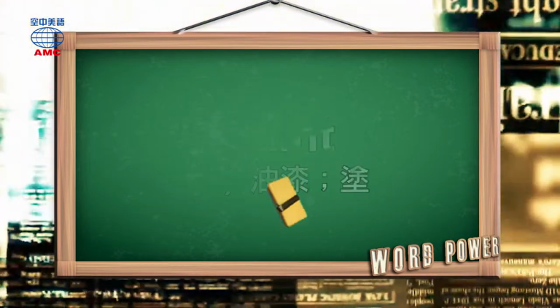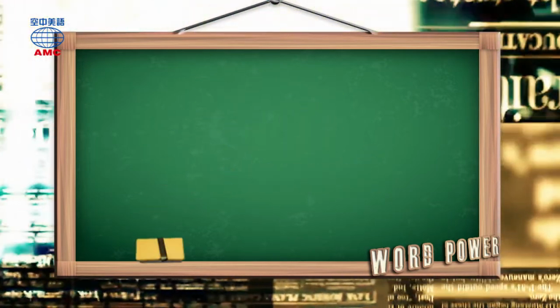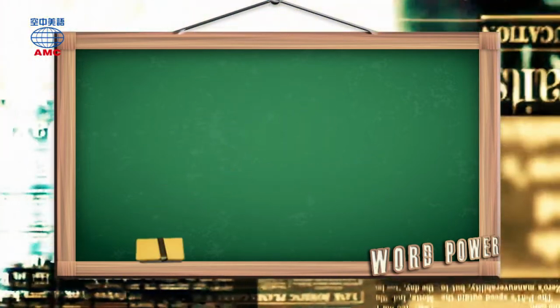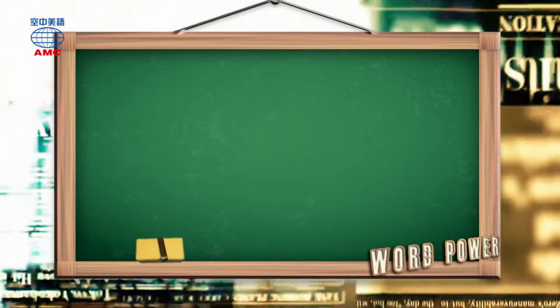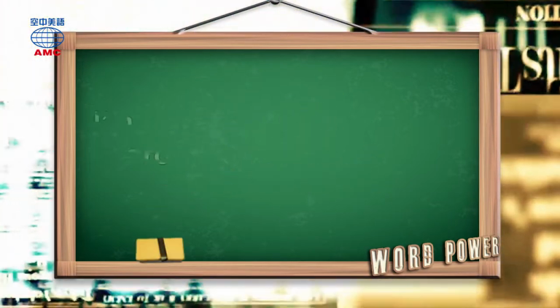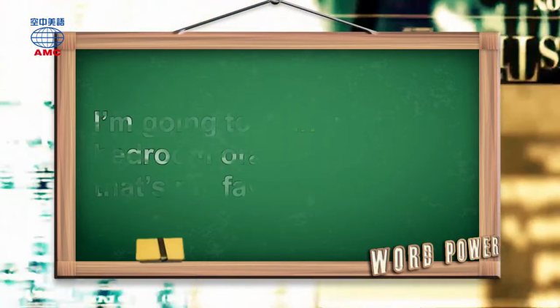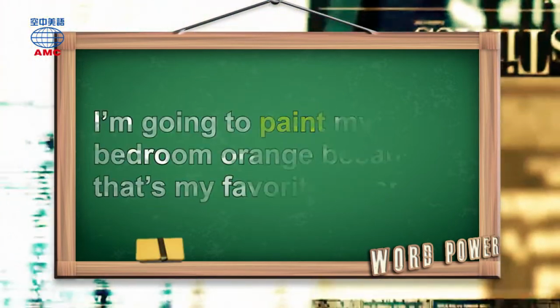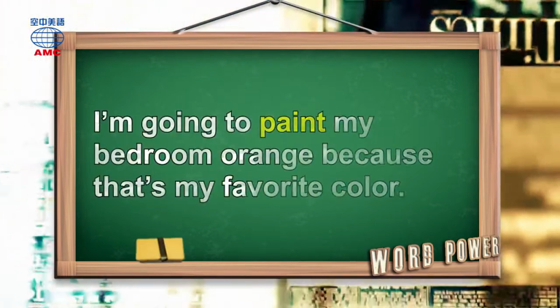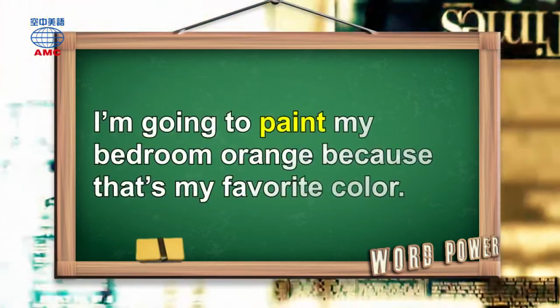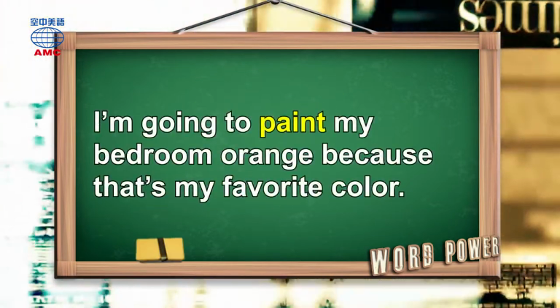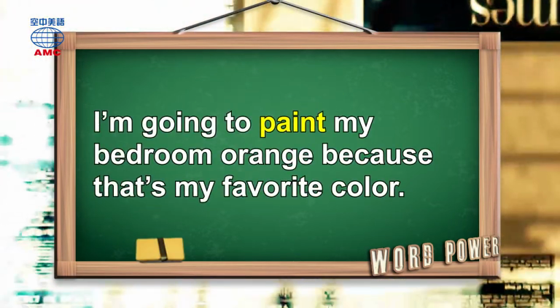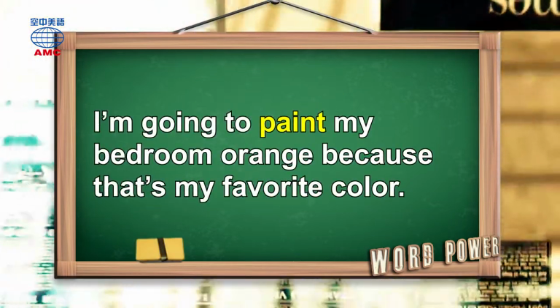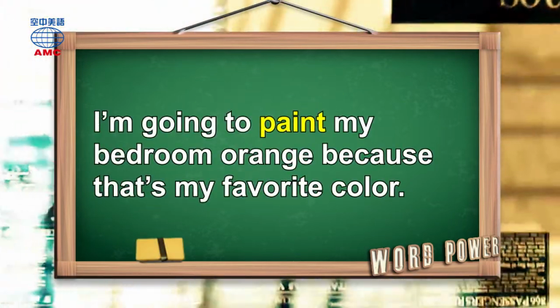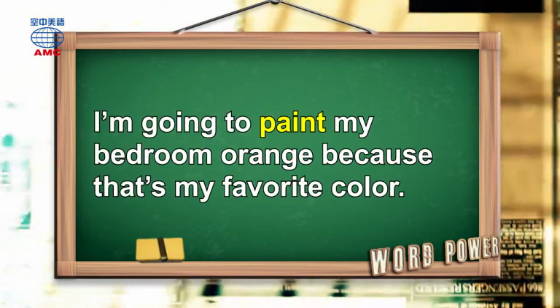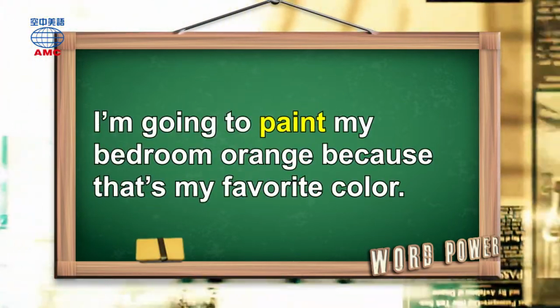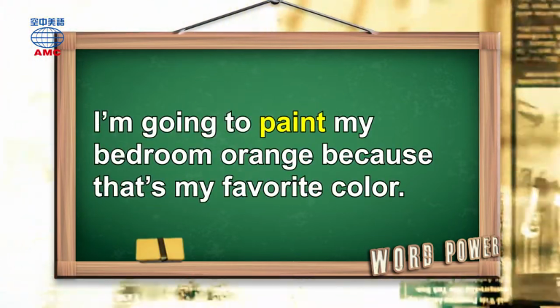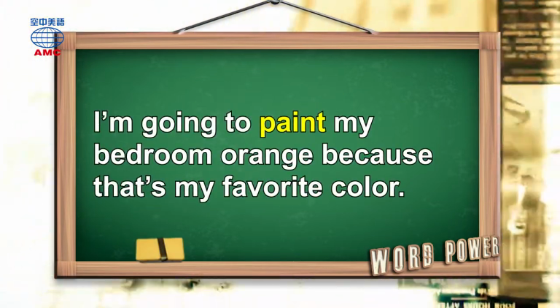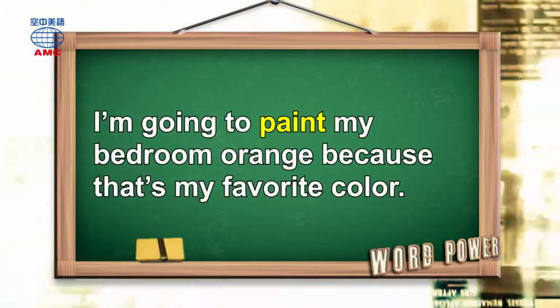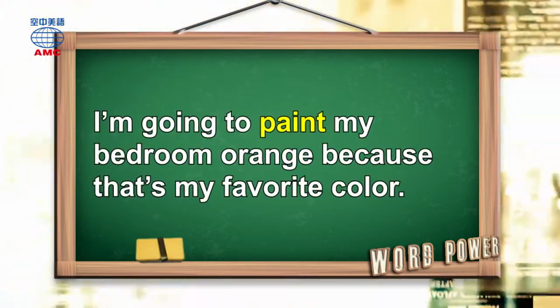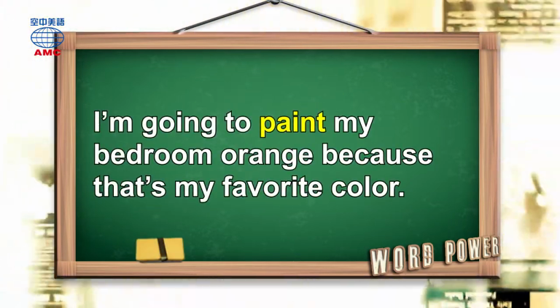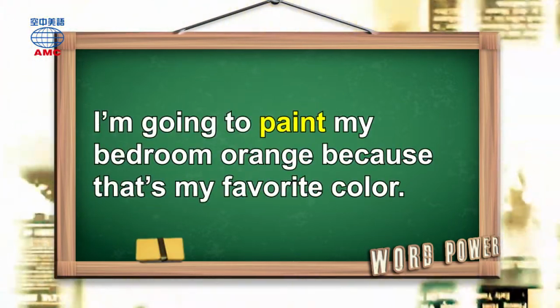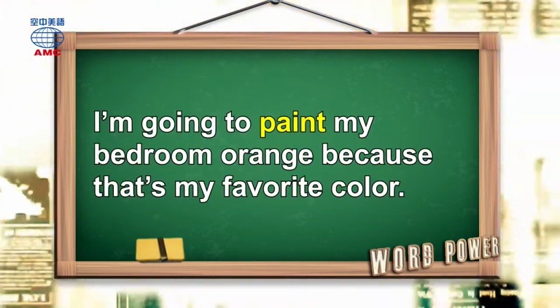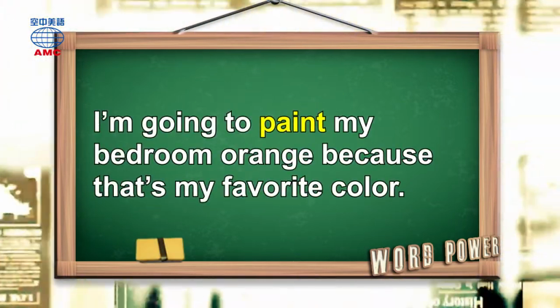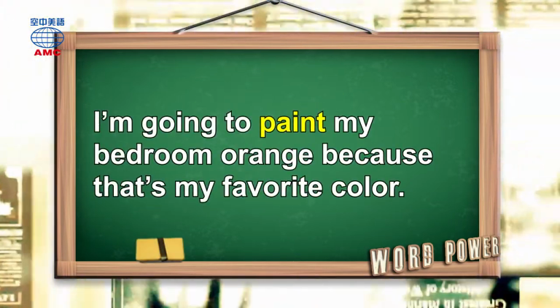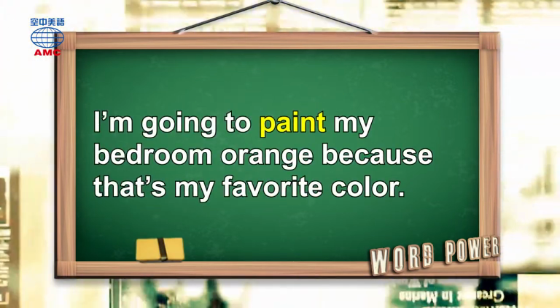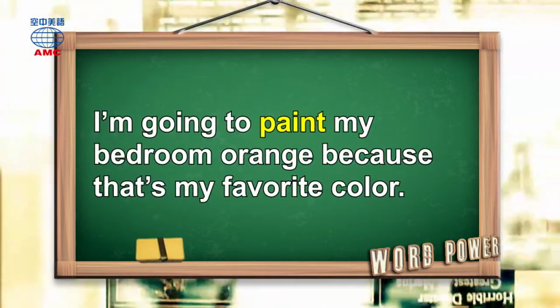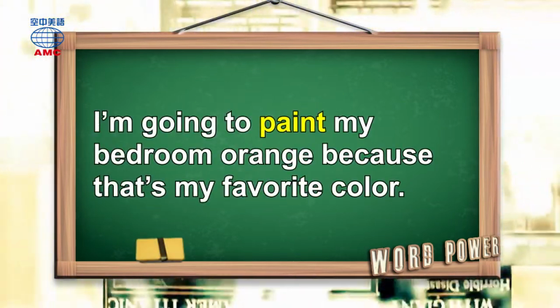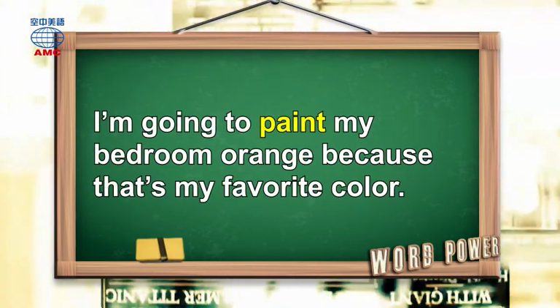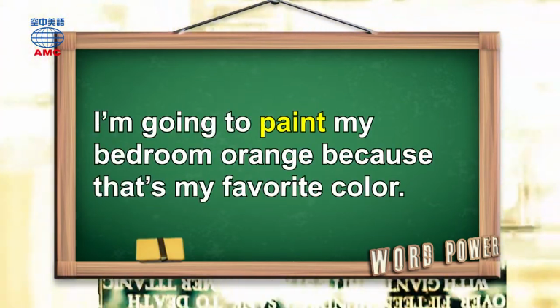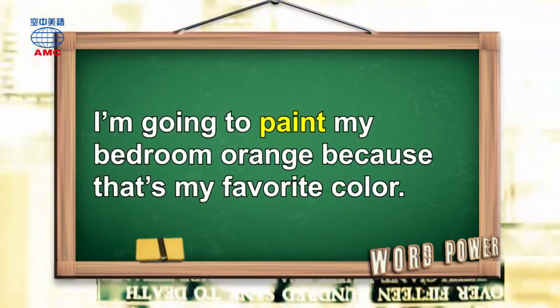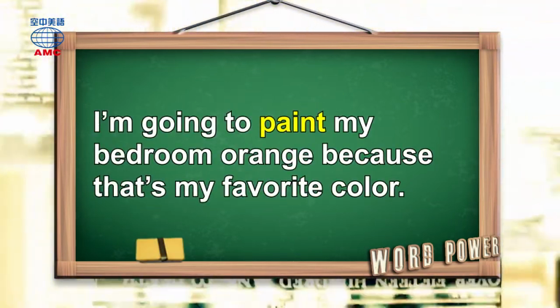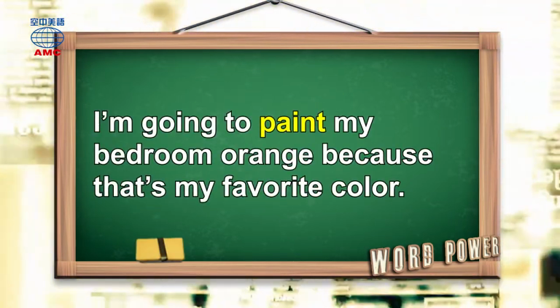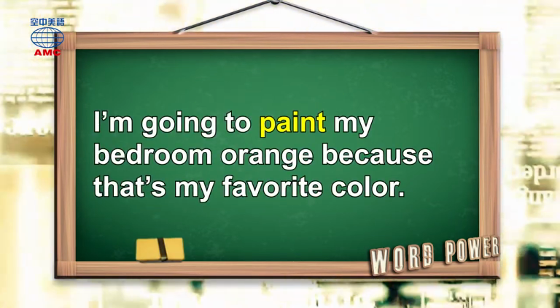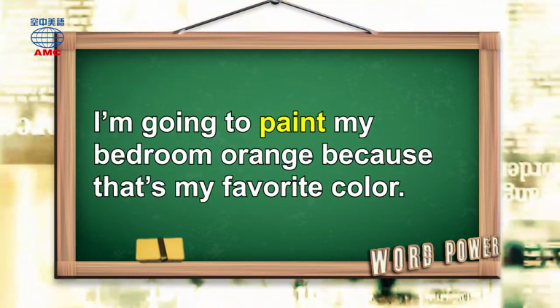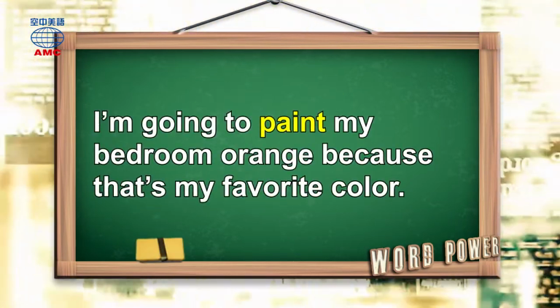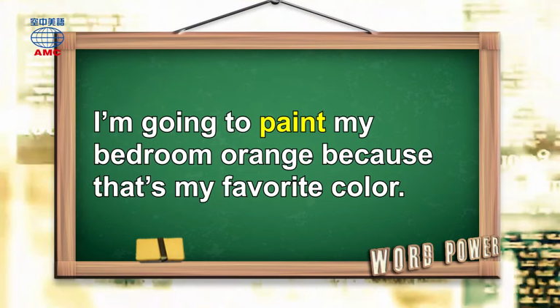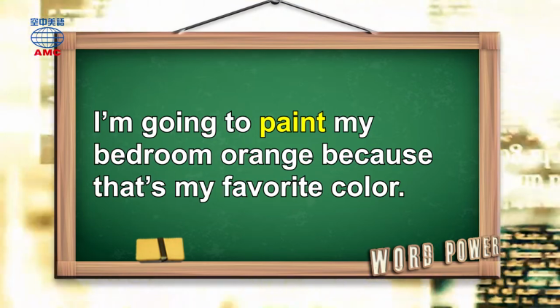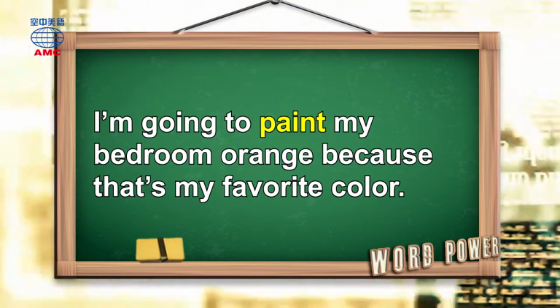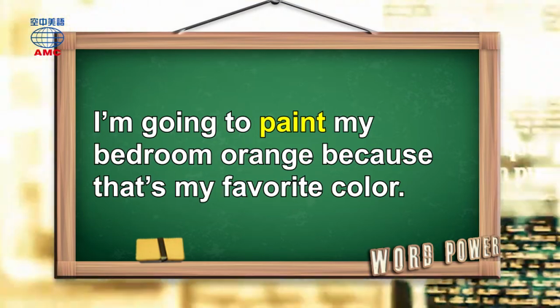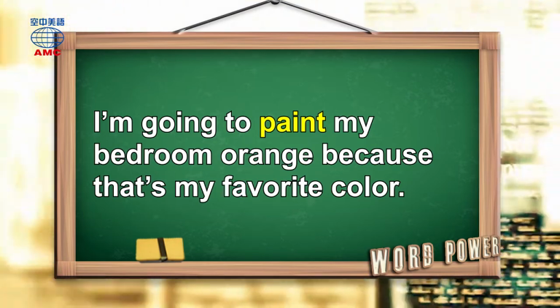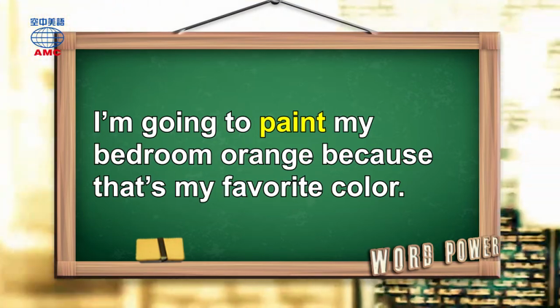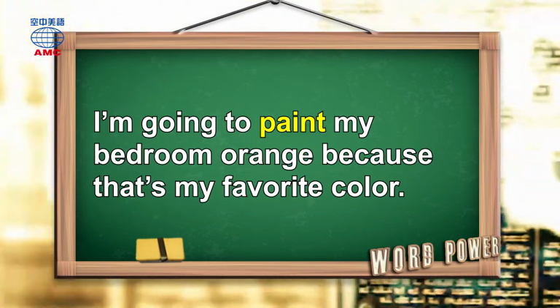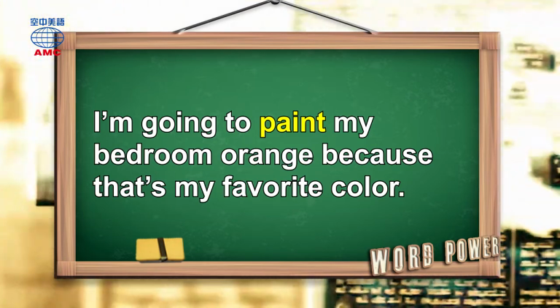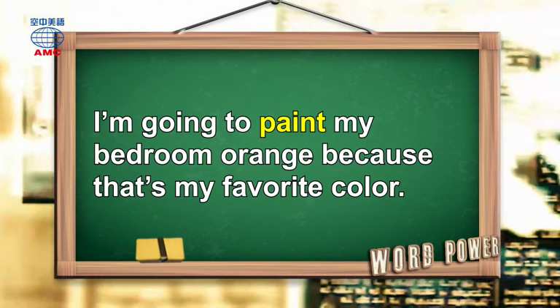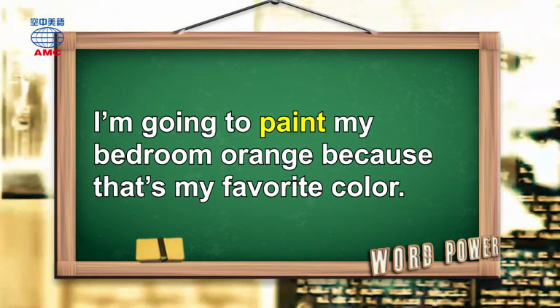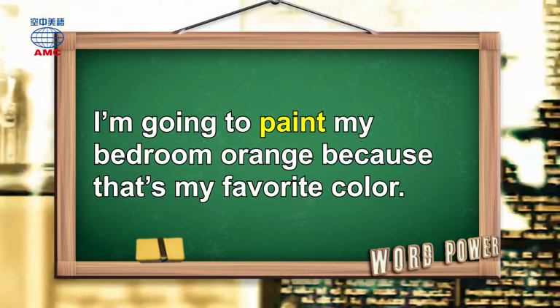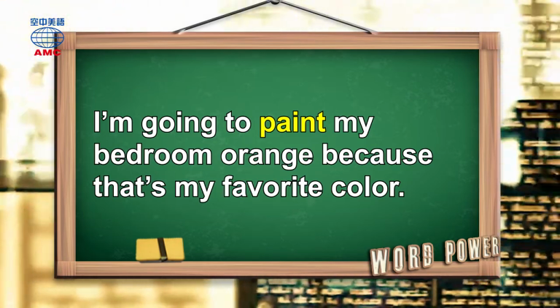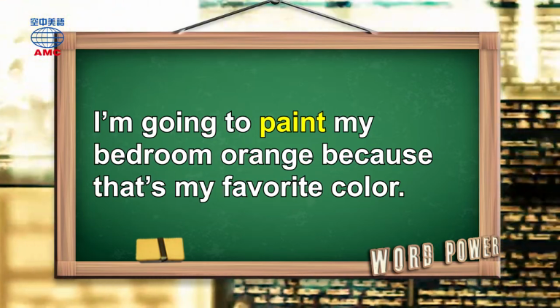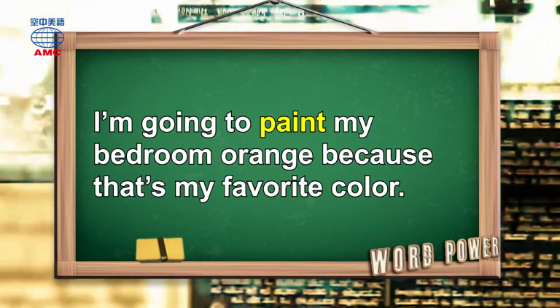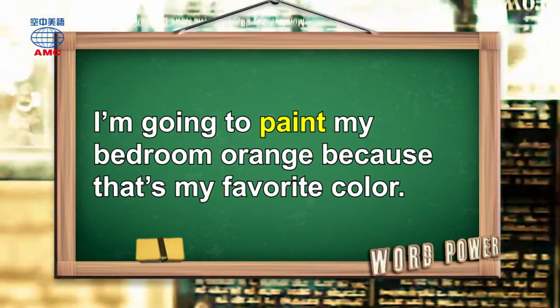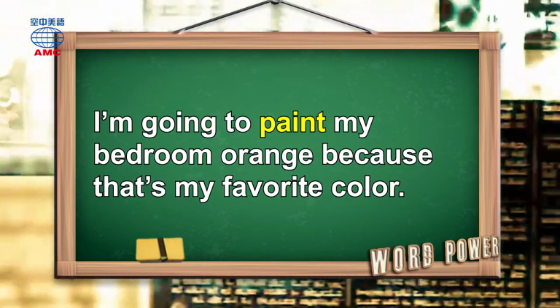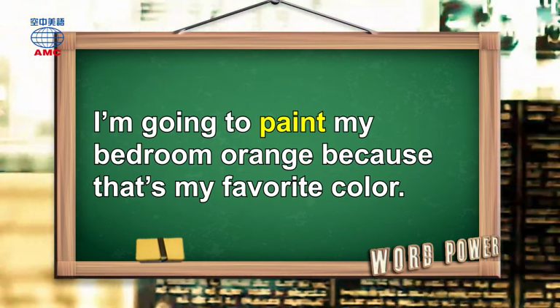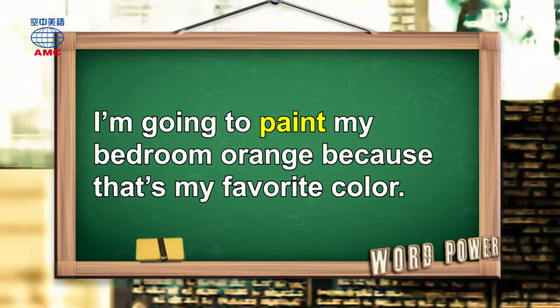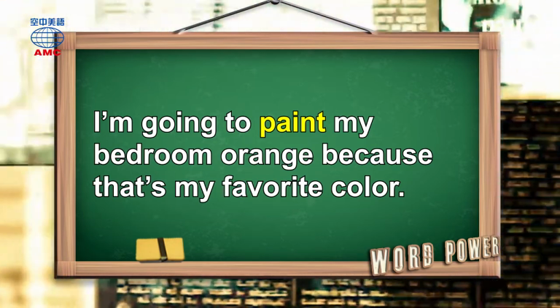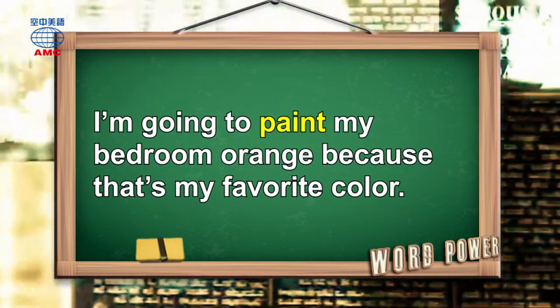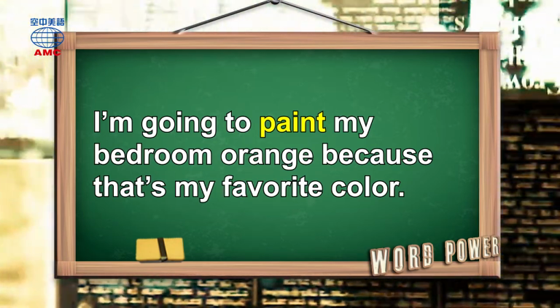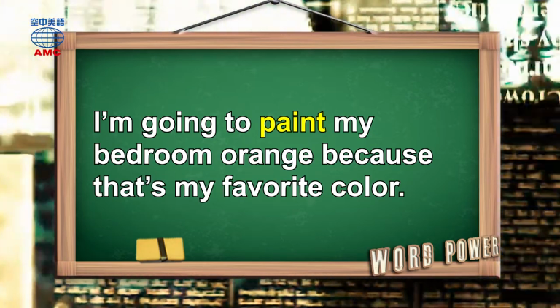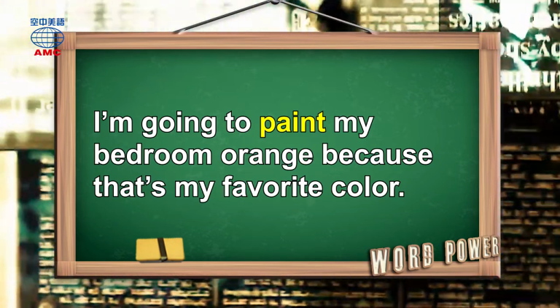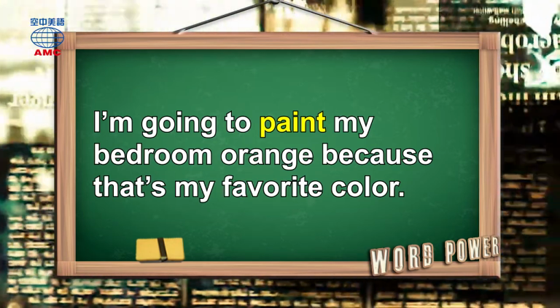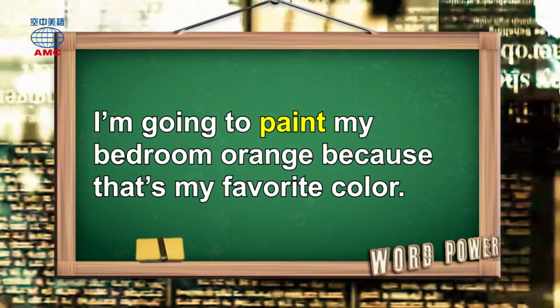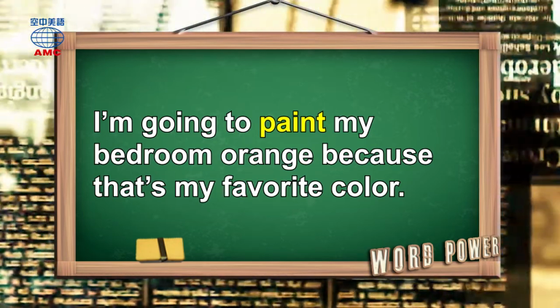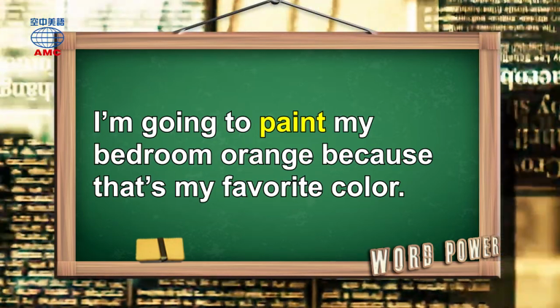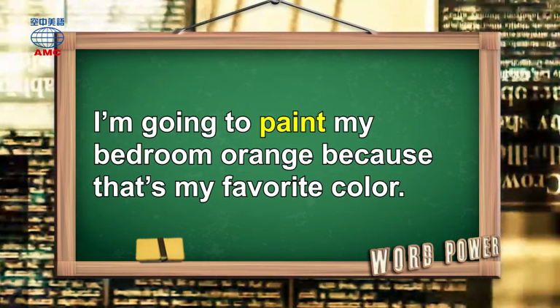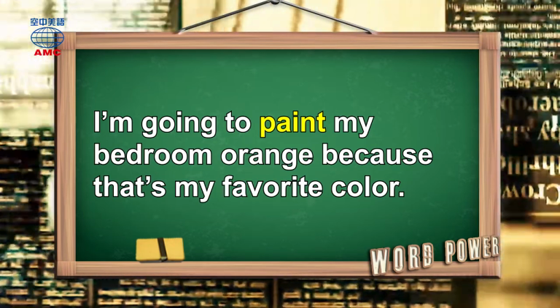I'm going to paint my bedroom orange, because that's my favorite color.